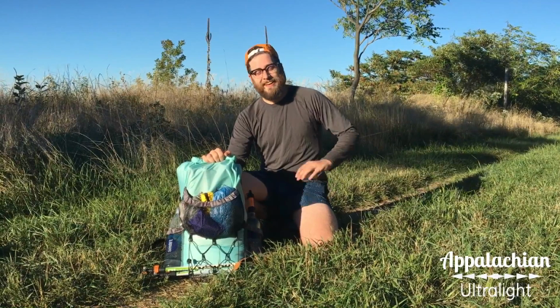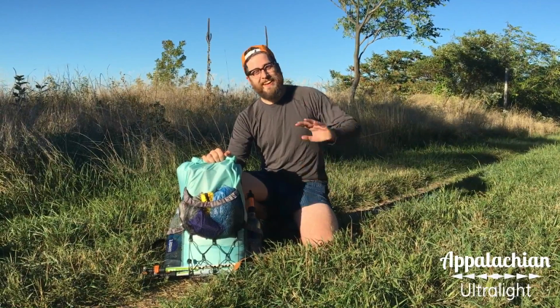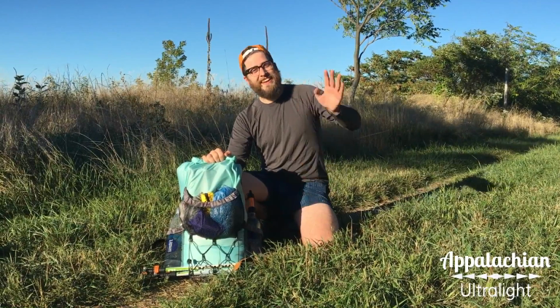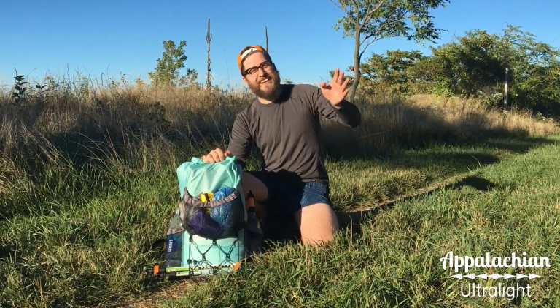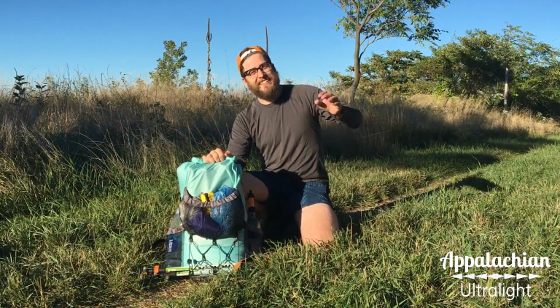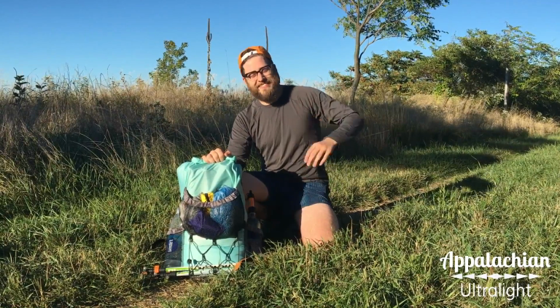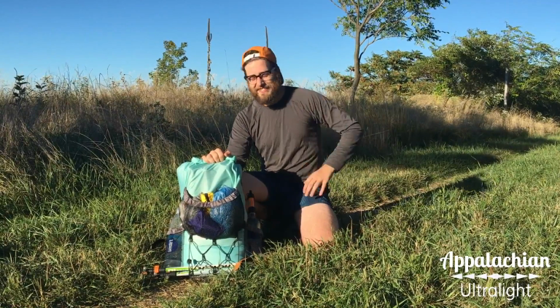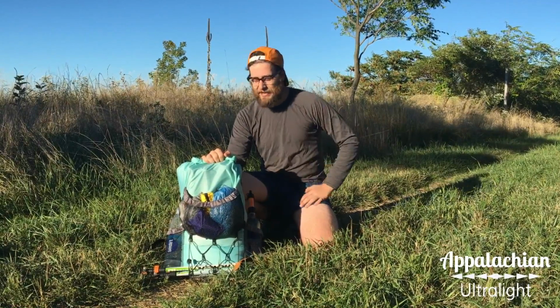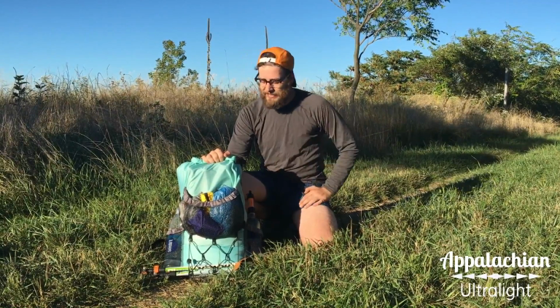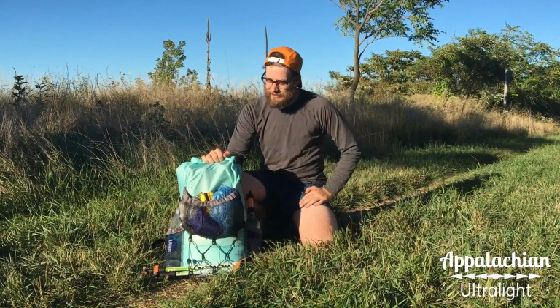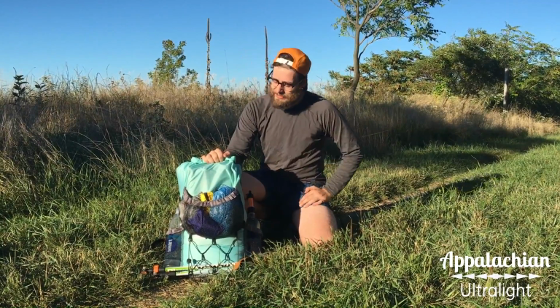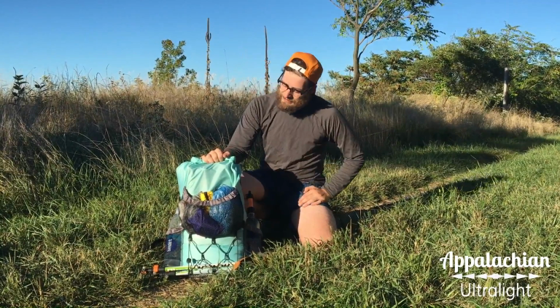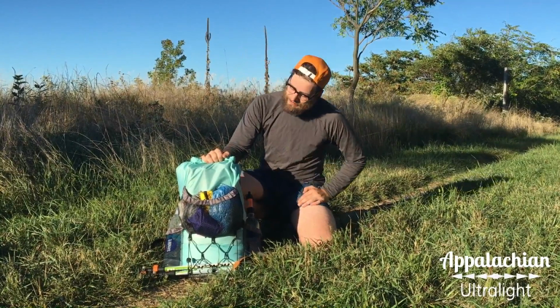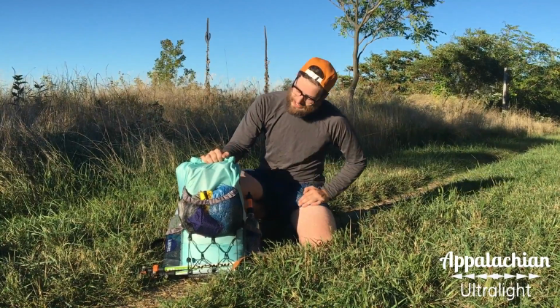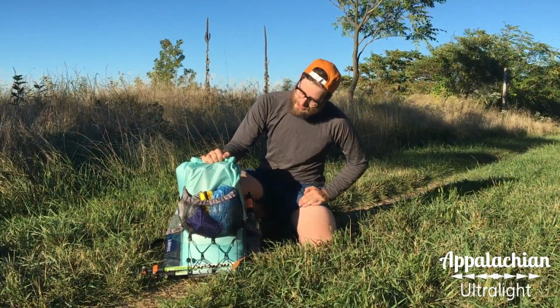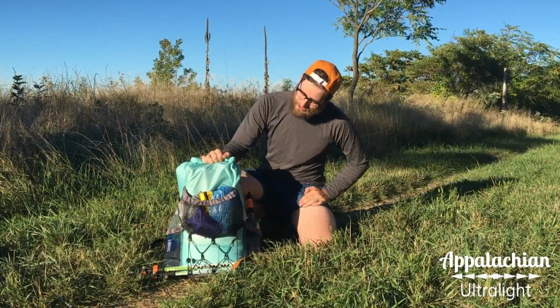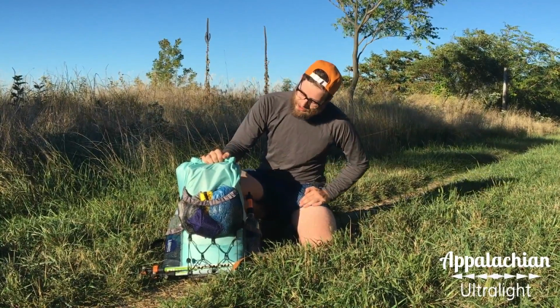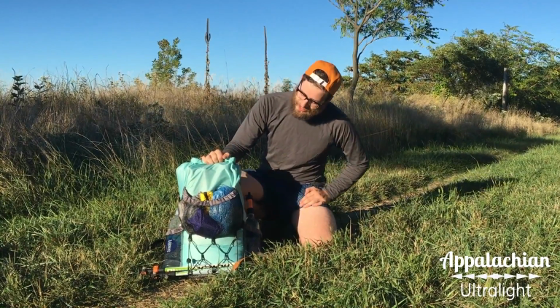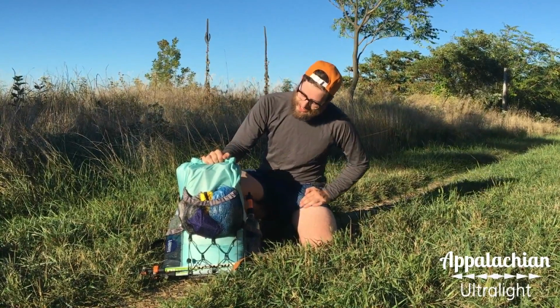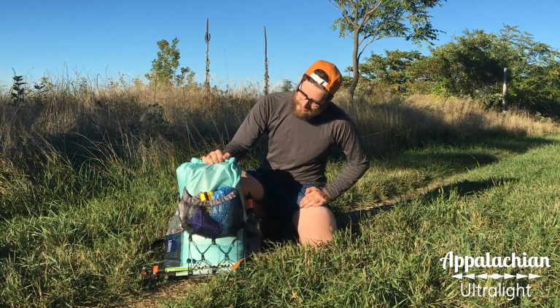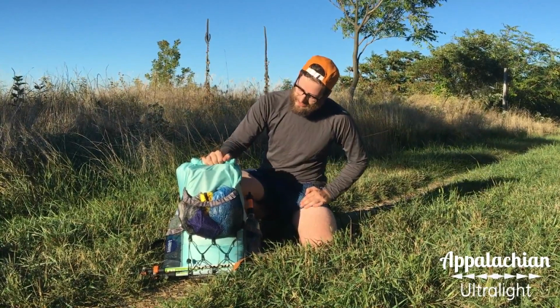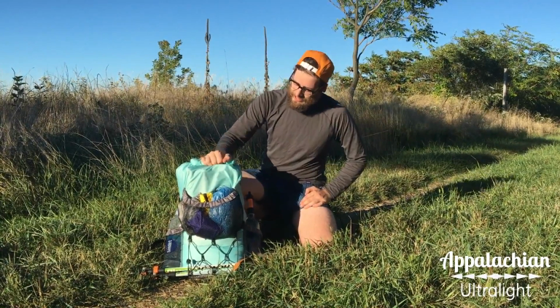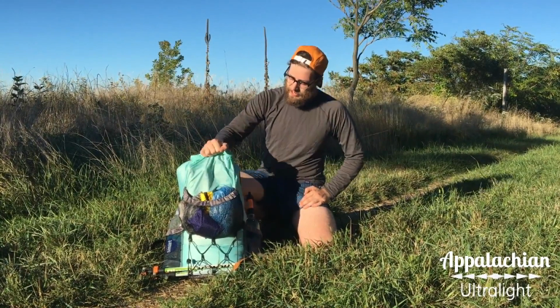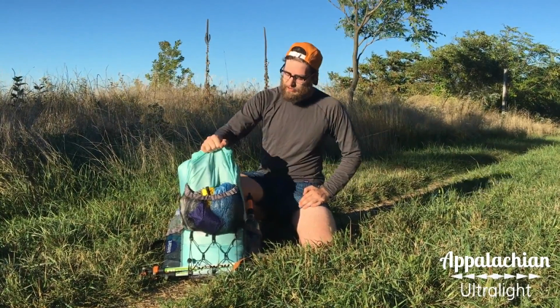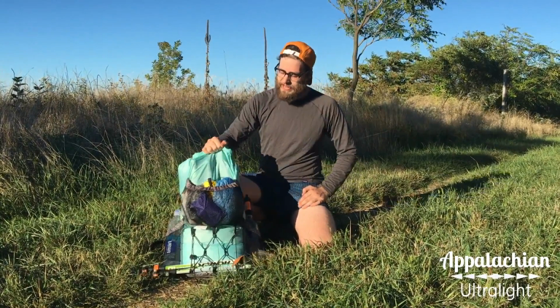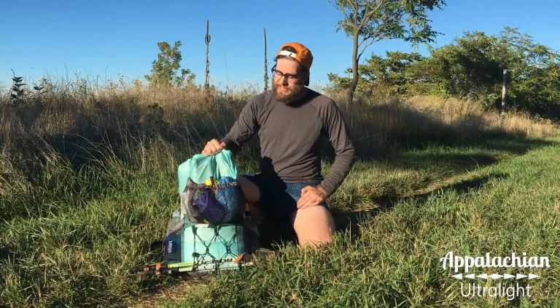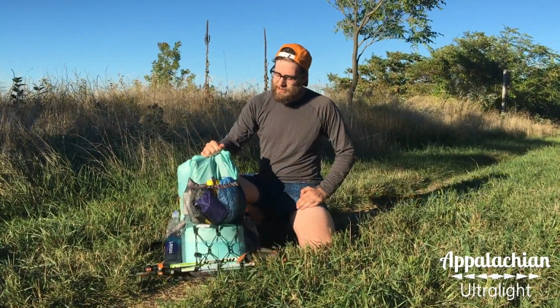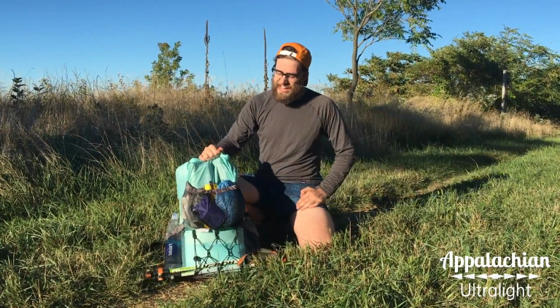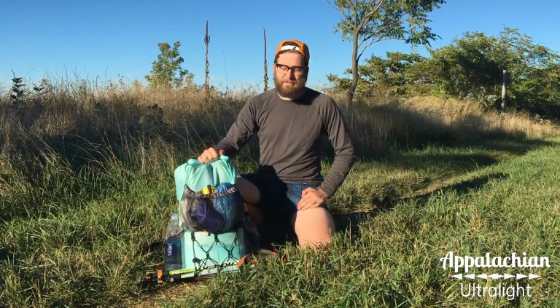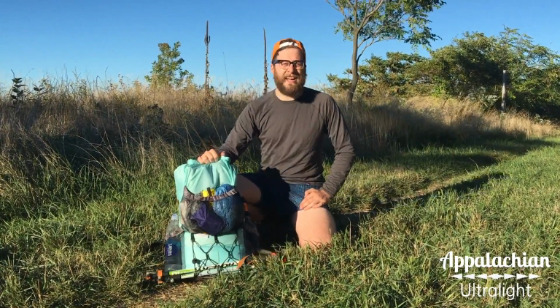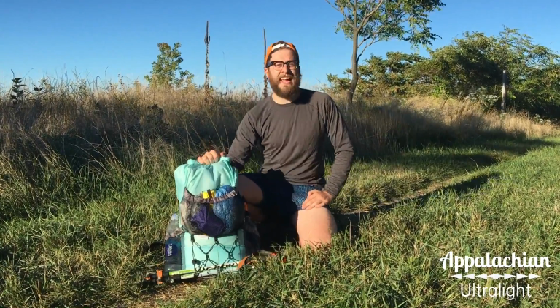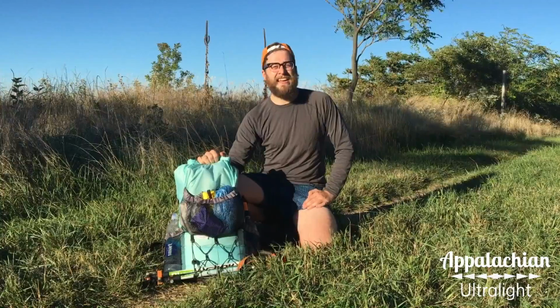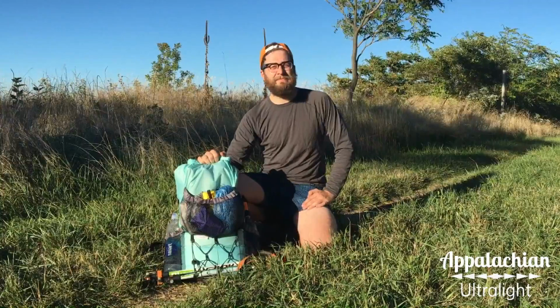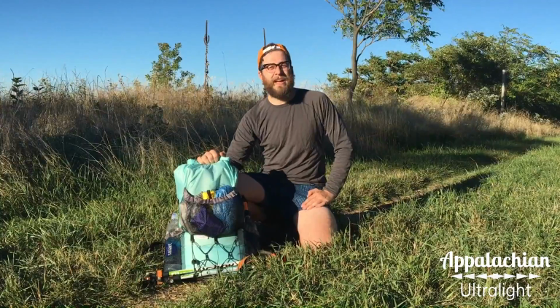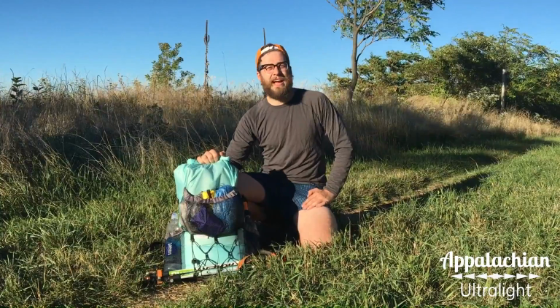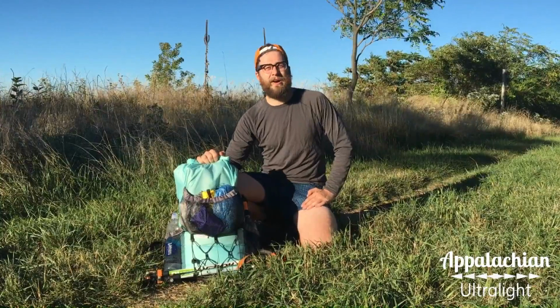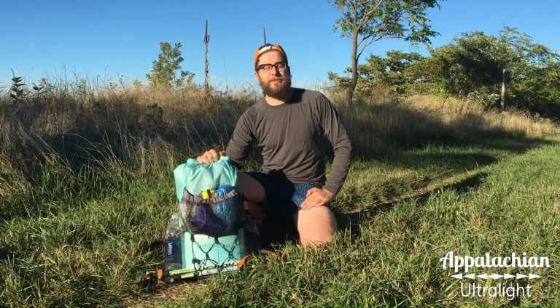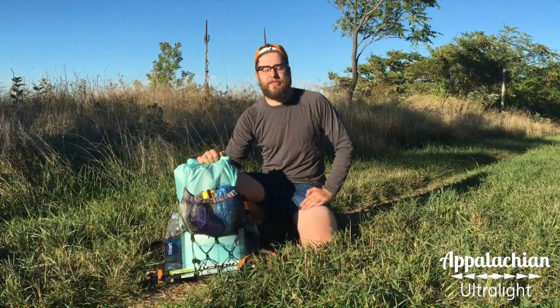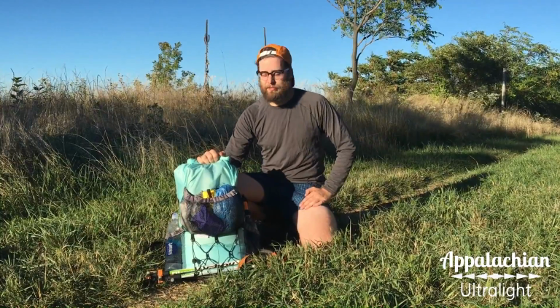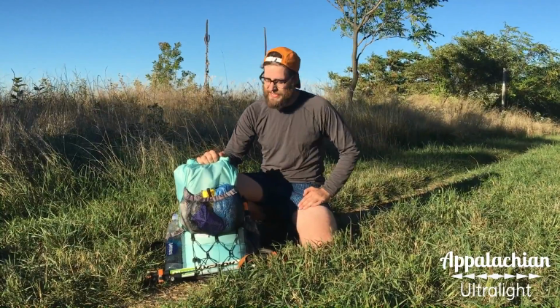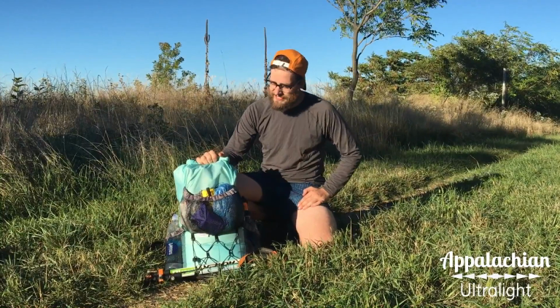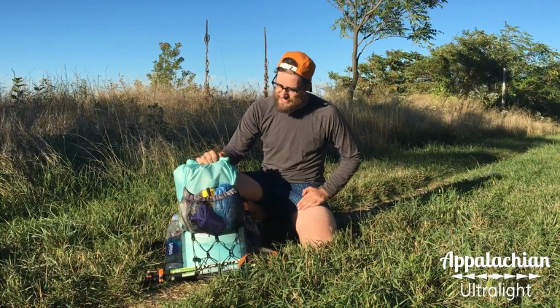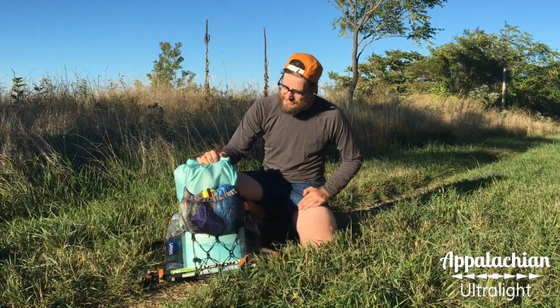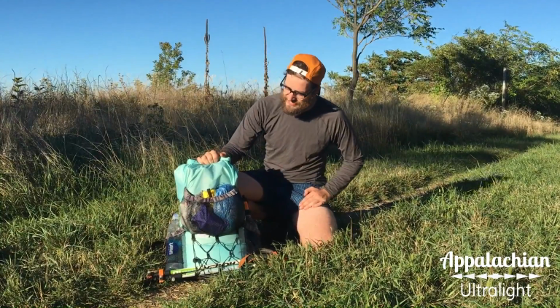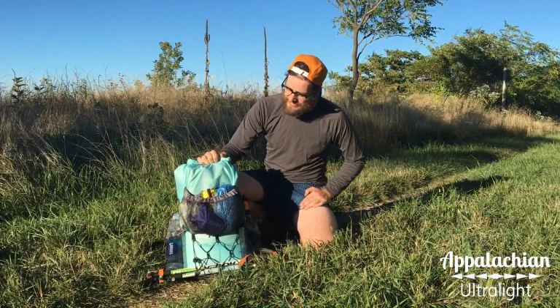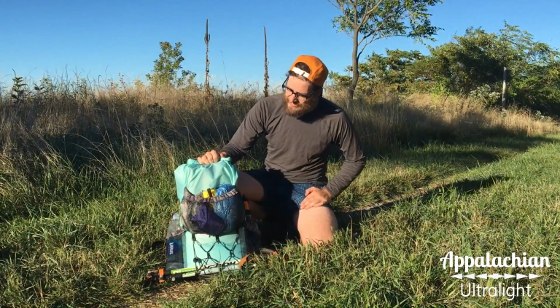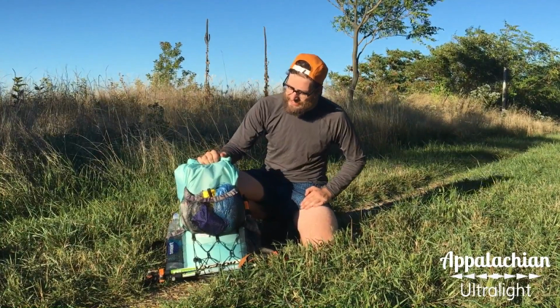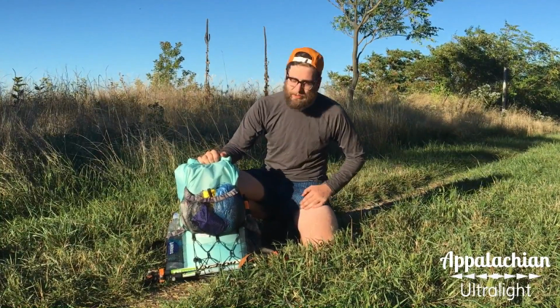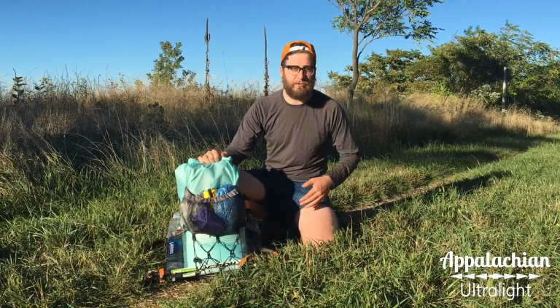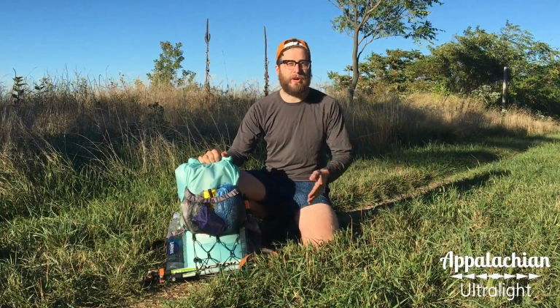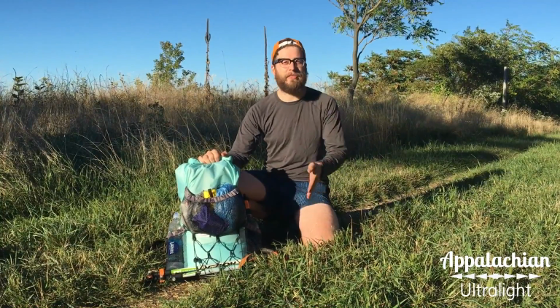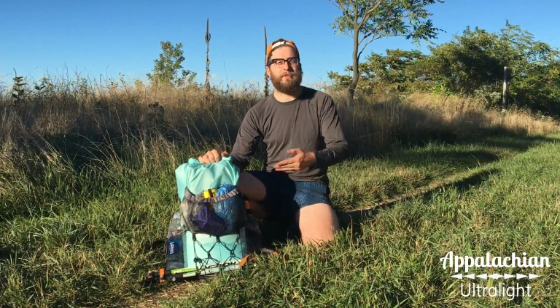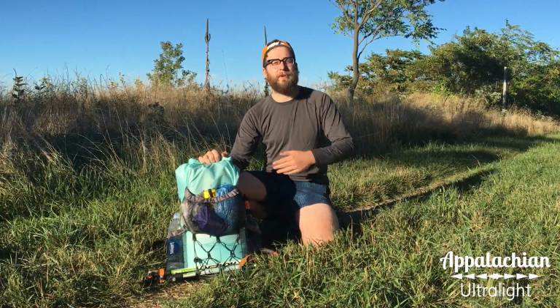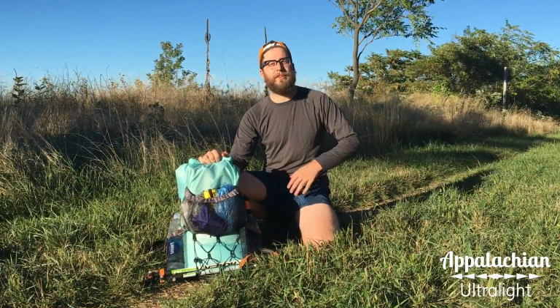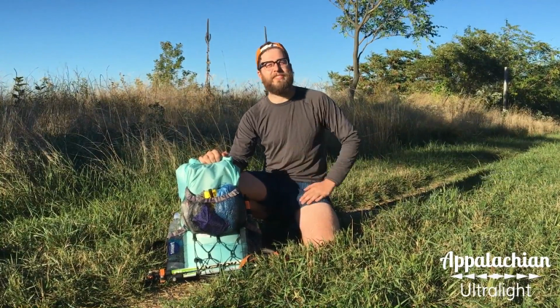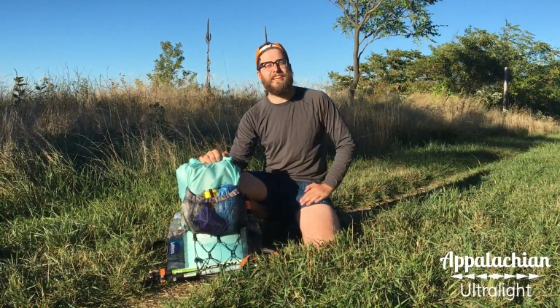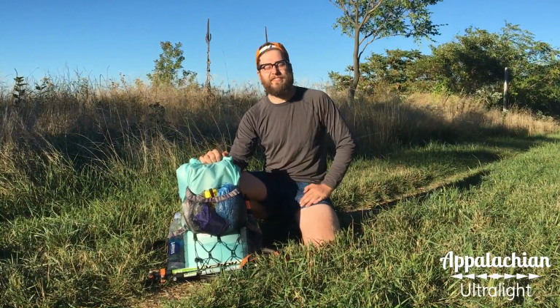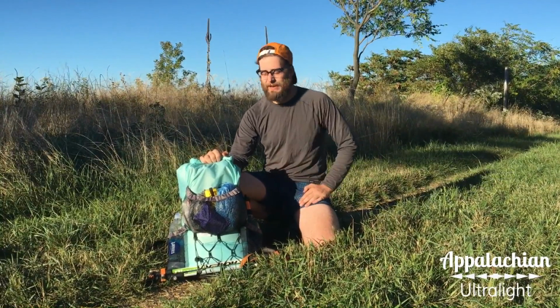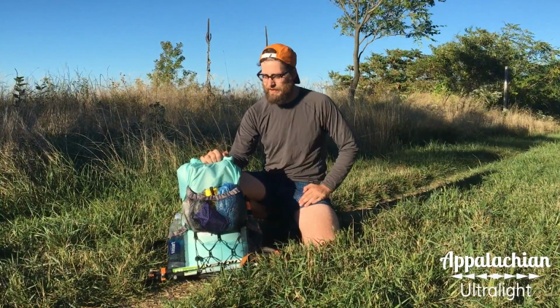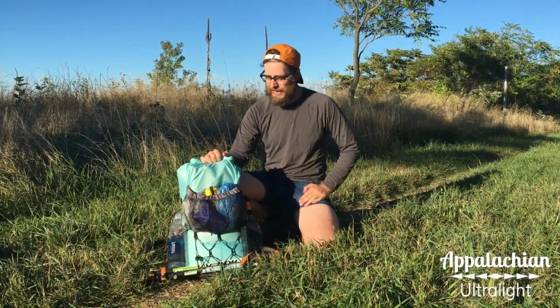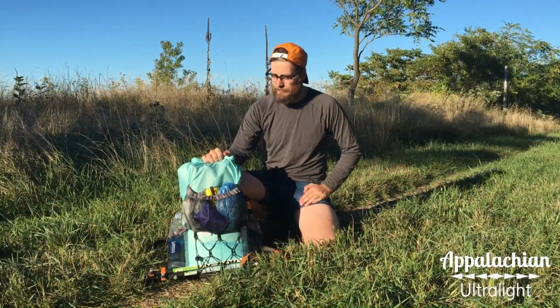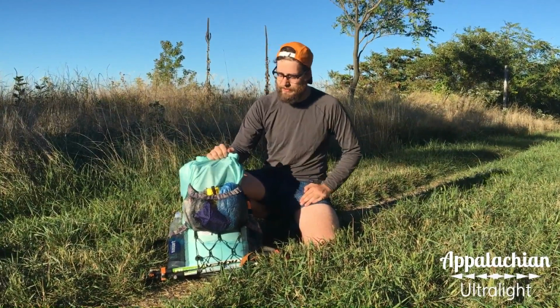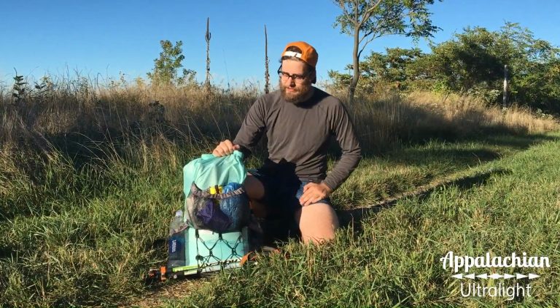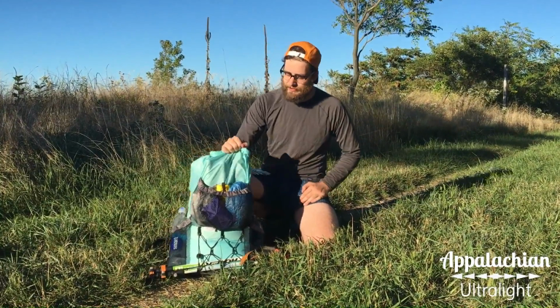Hey guys, this is Cody here with Appalachian Ultralight. Right here I have my eight pound three season kit. I want to run through all the stuff in my pack with you.